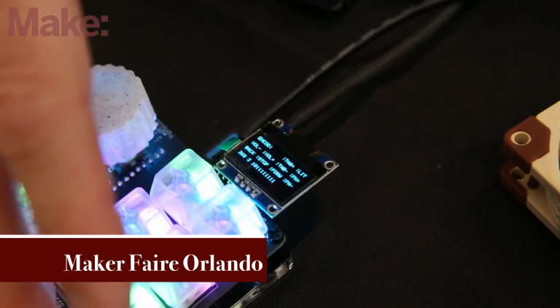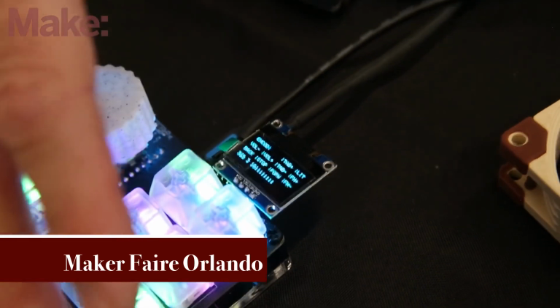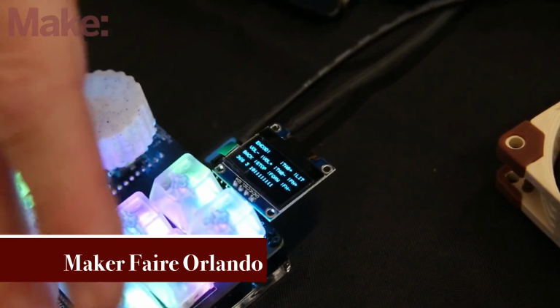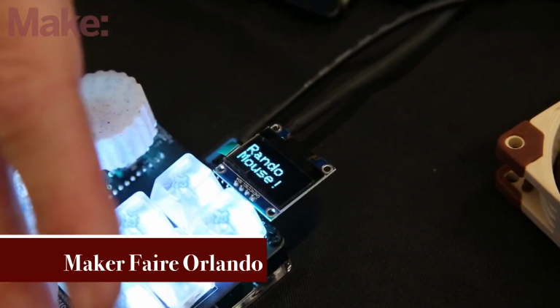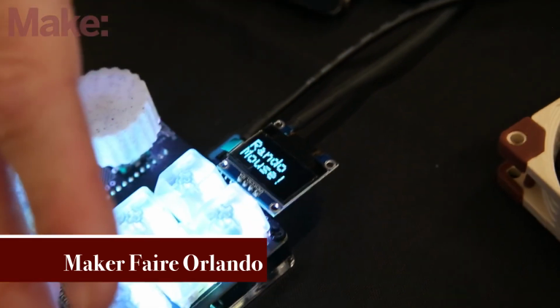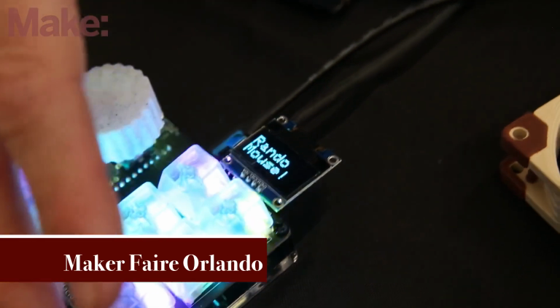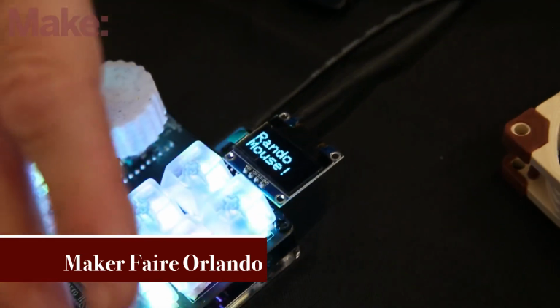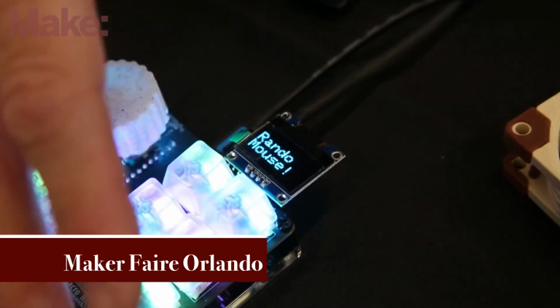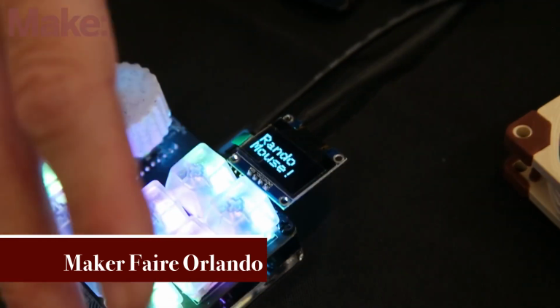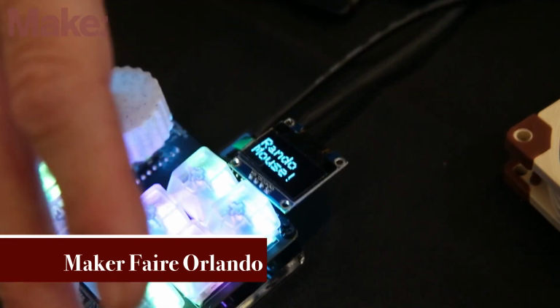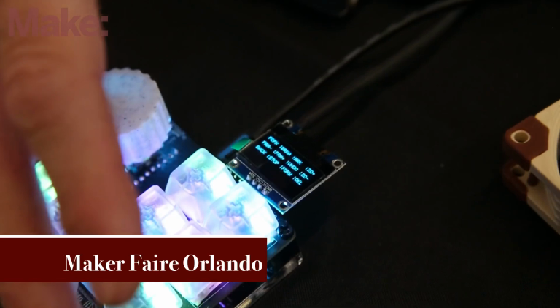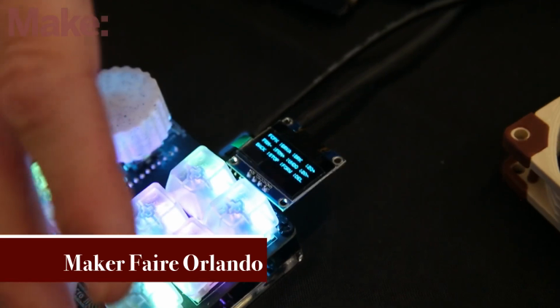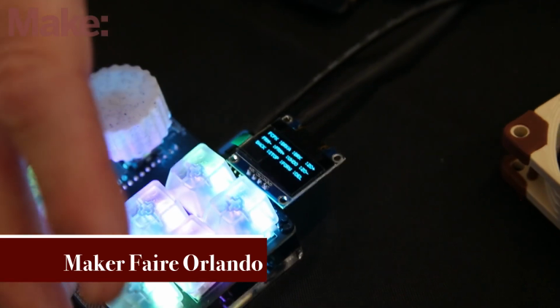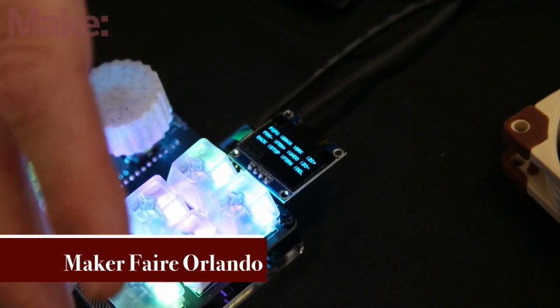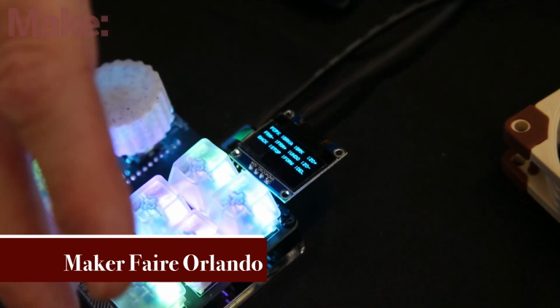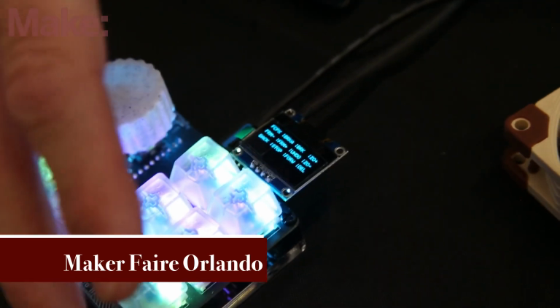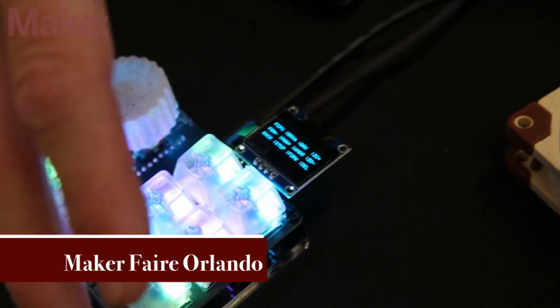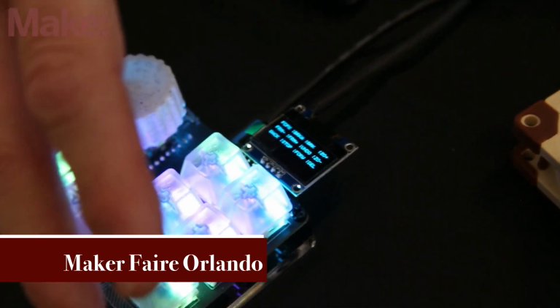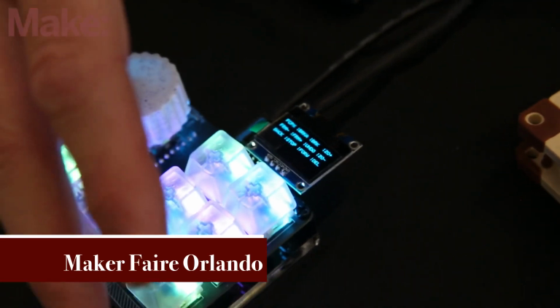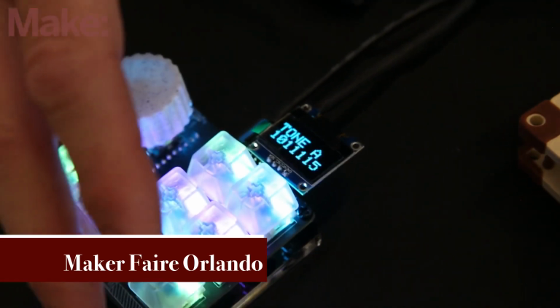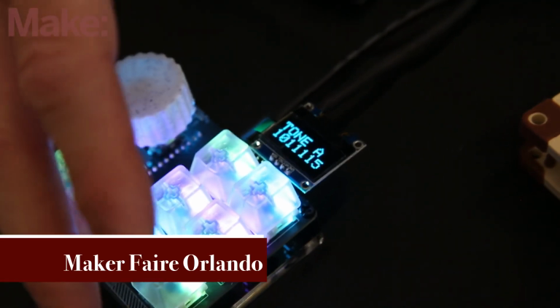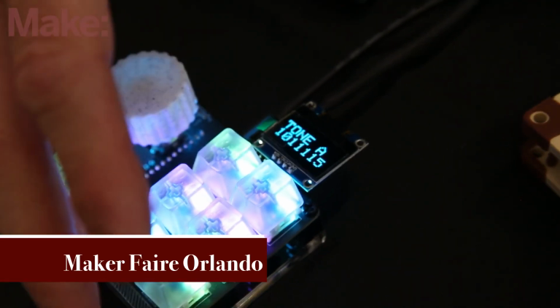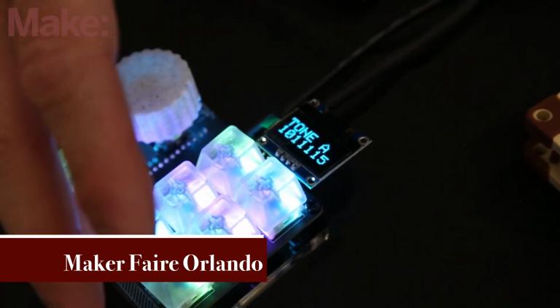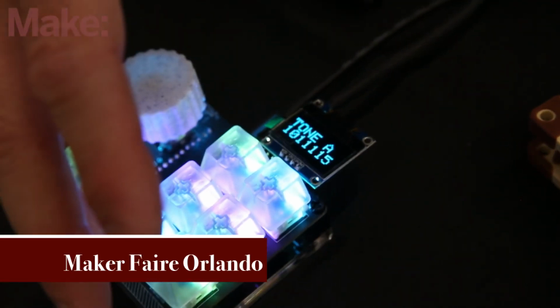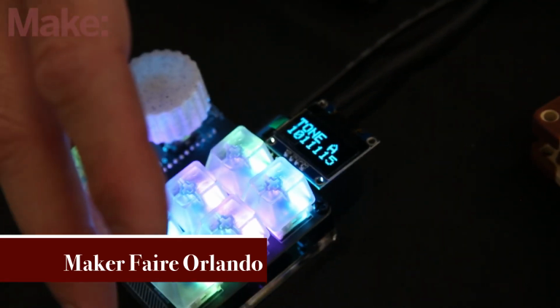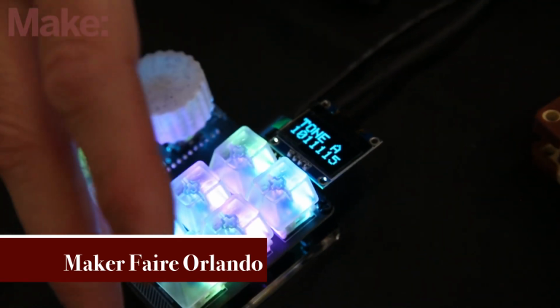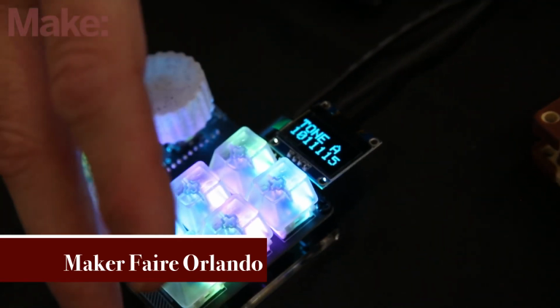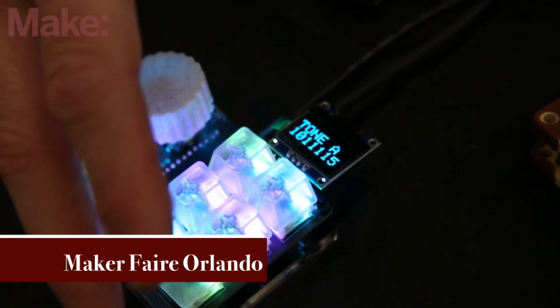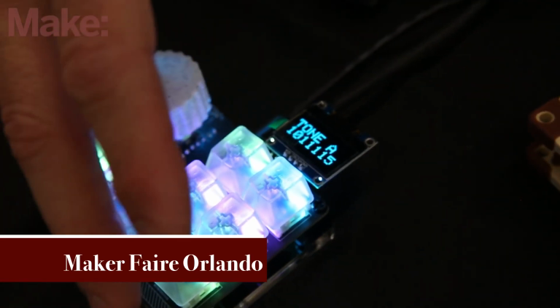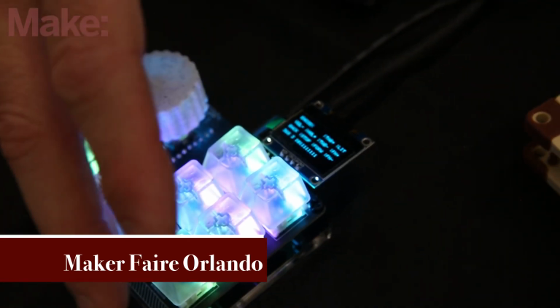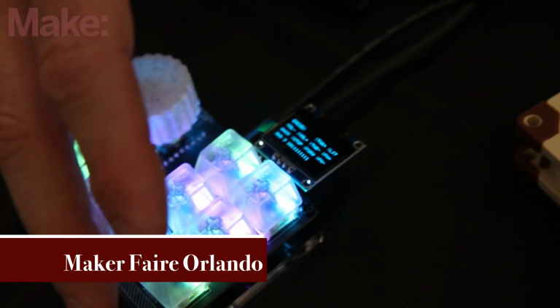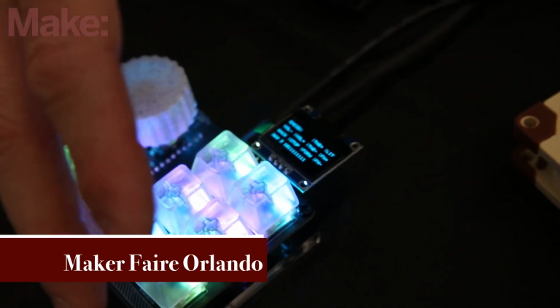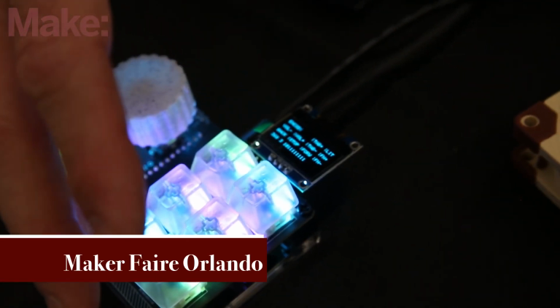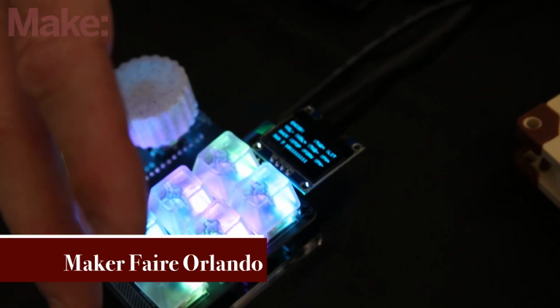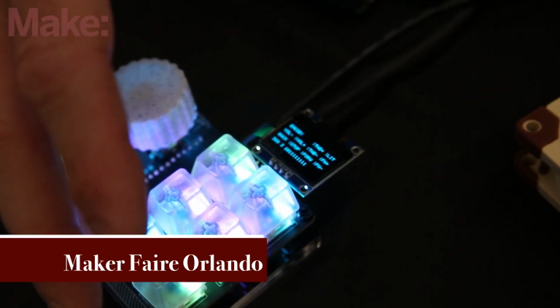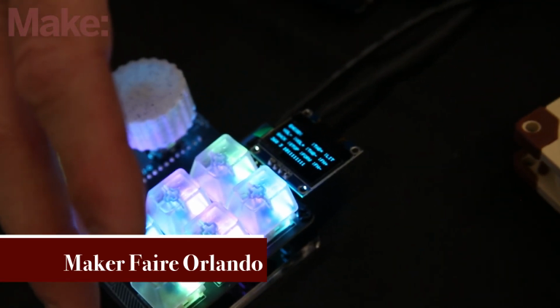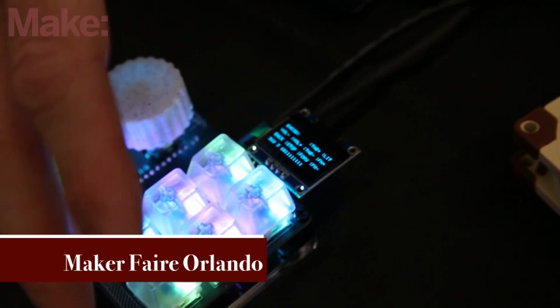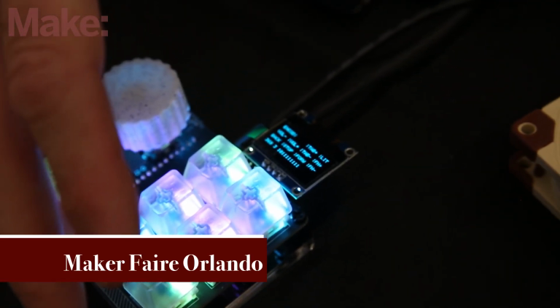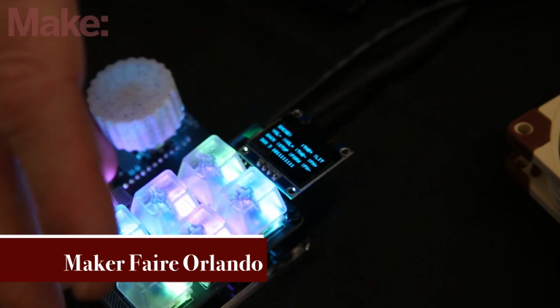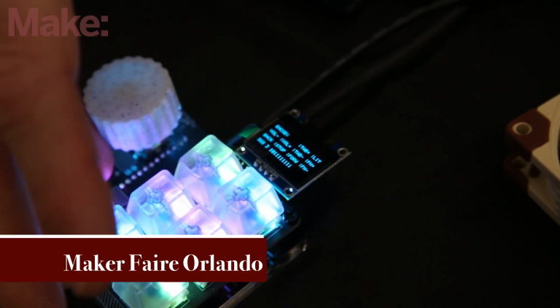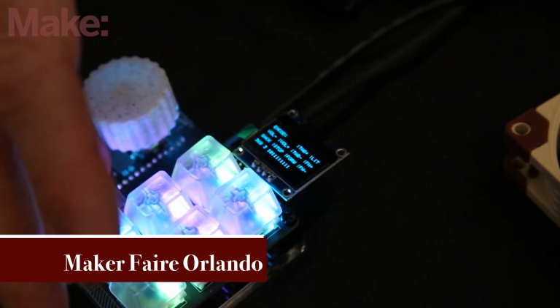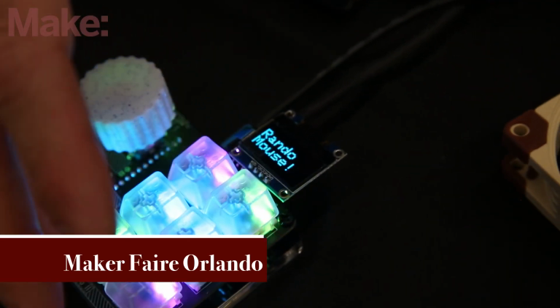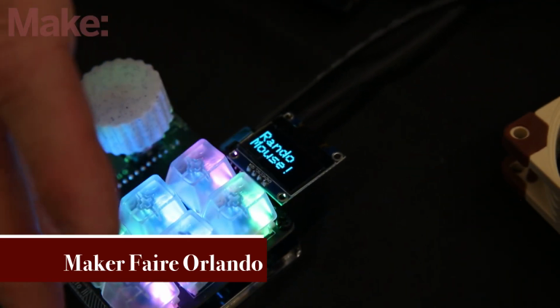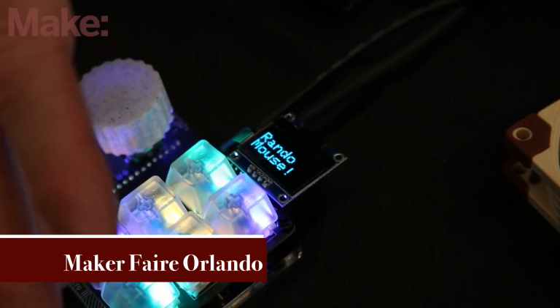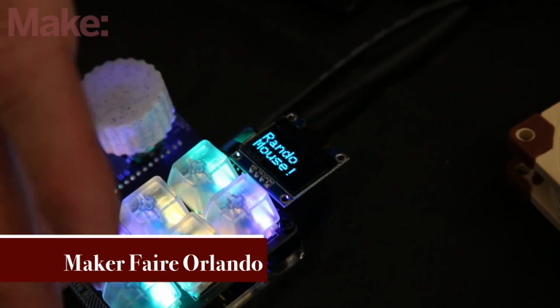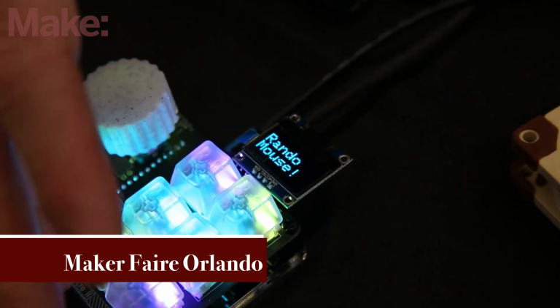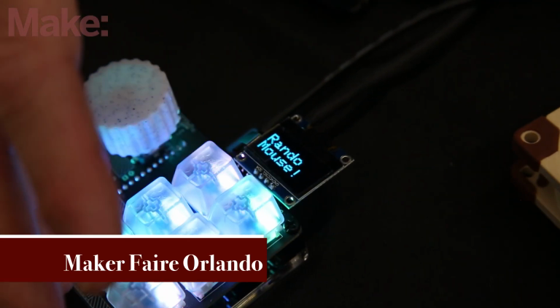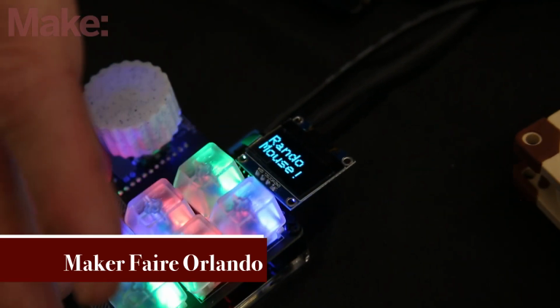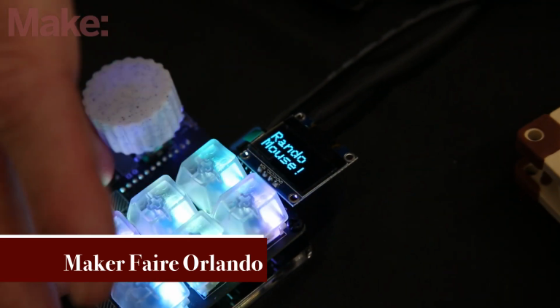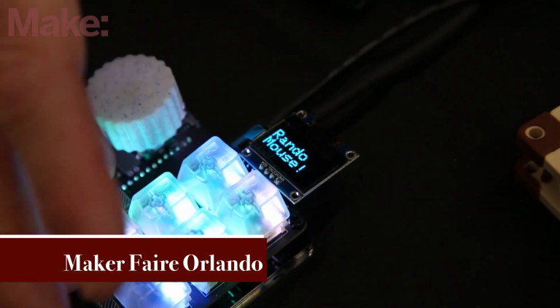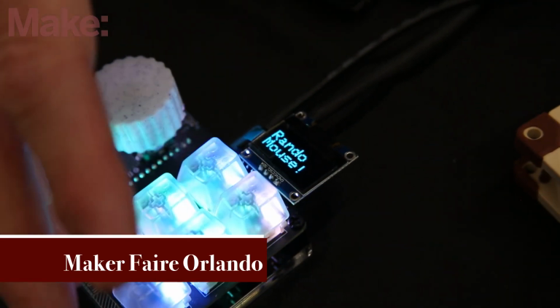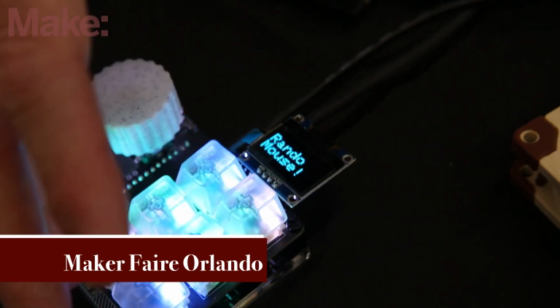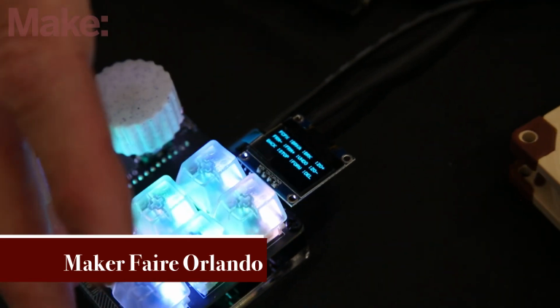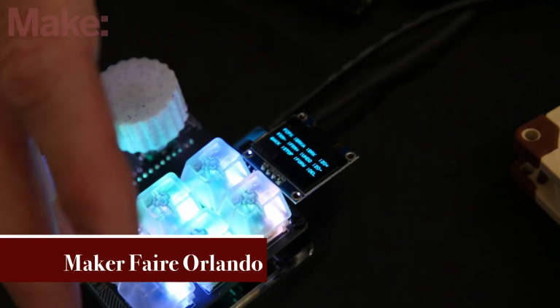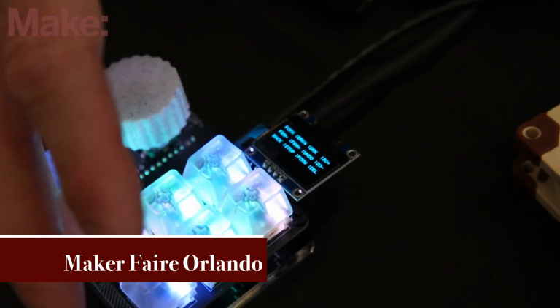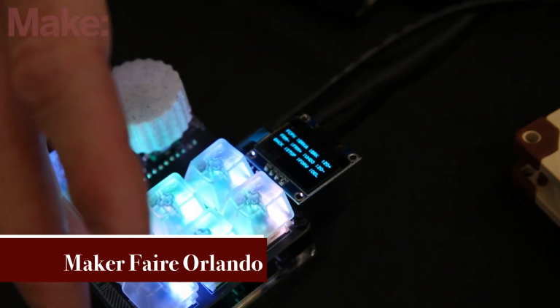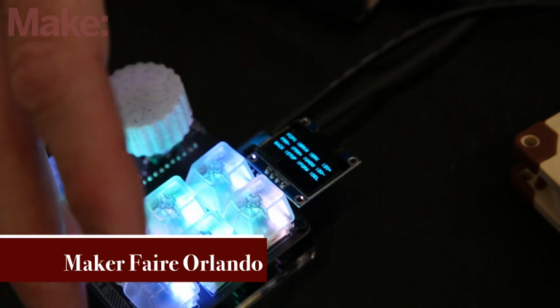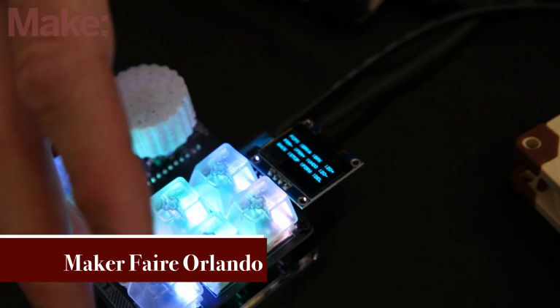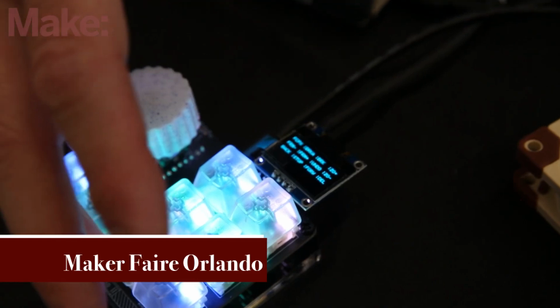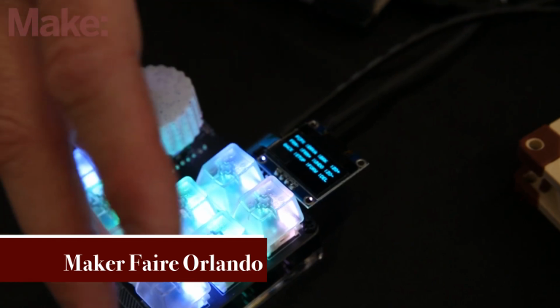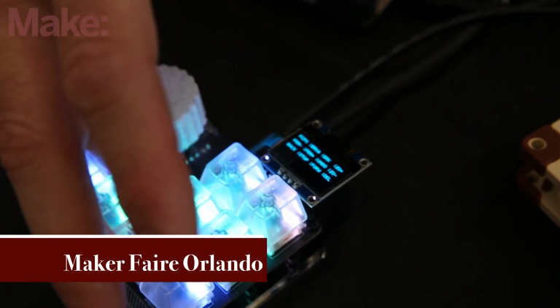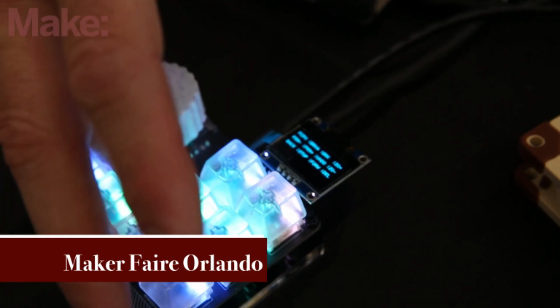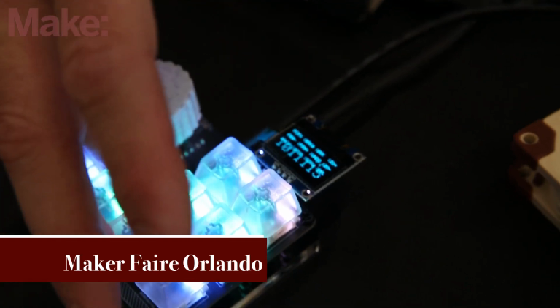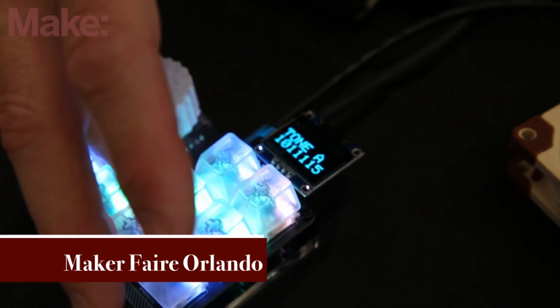I hear Adafruit's working on something in that format. Maybe it'll work — not tested yet, but let's keep our fingers crossed.